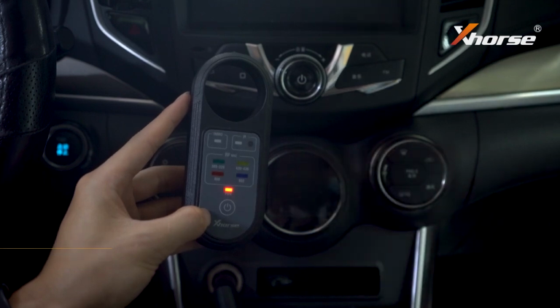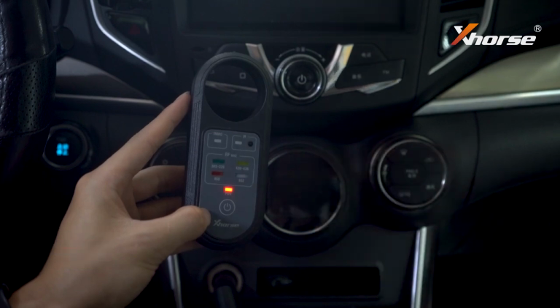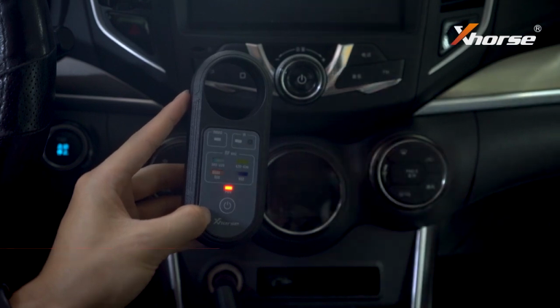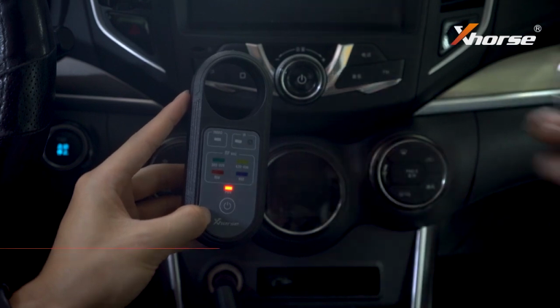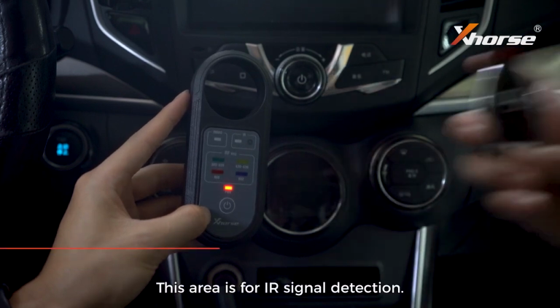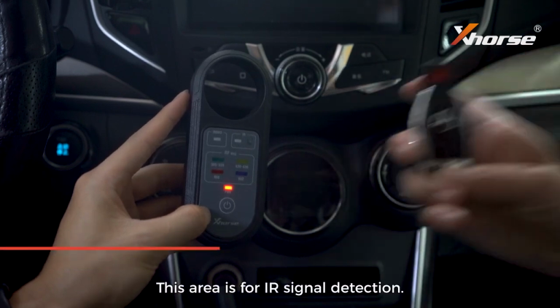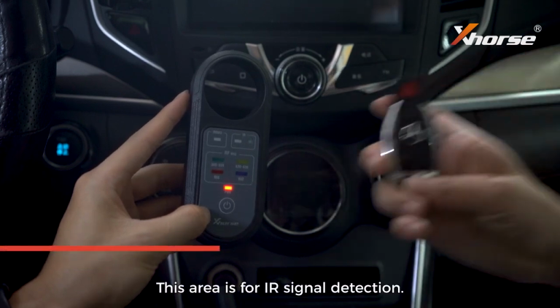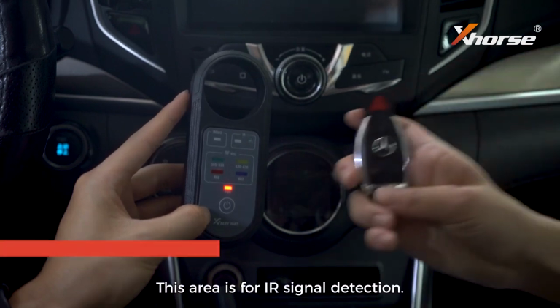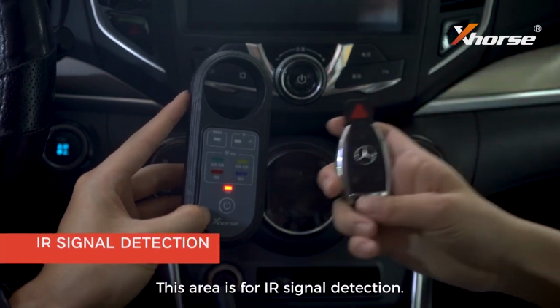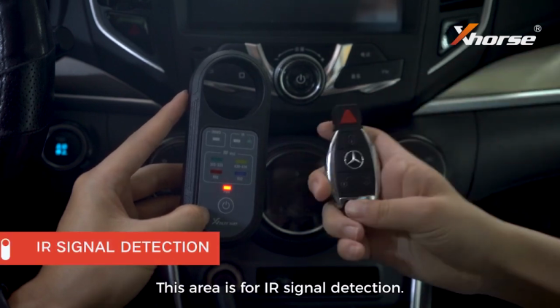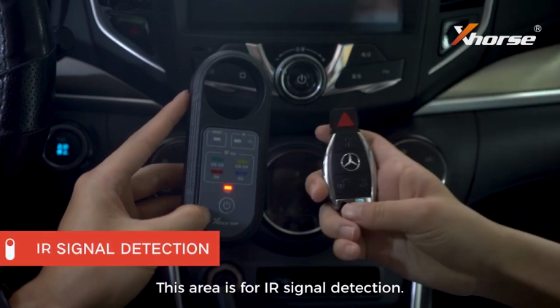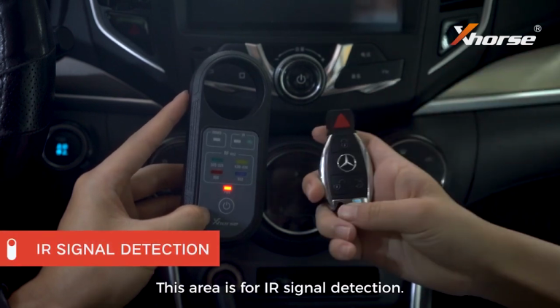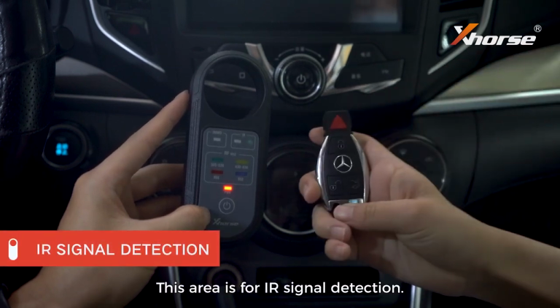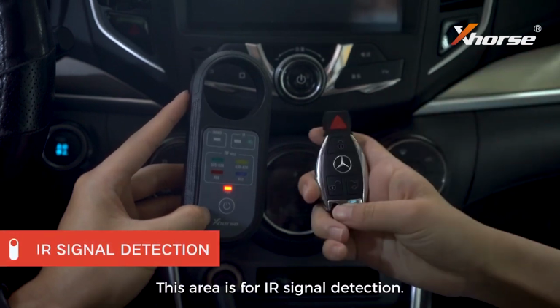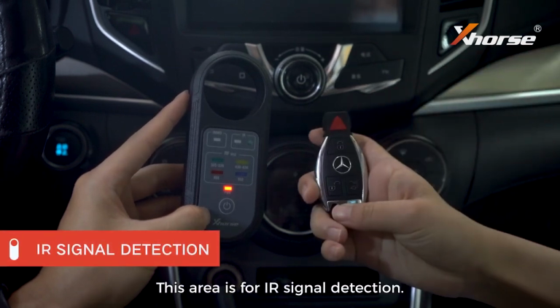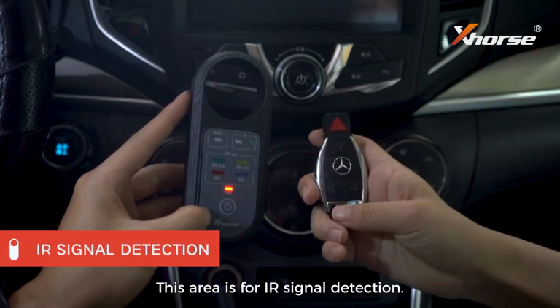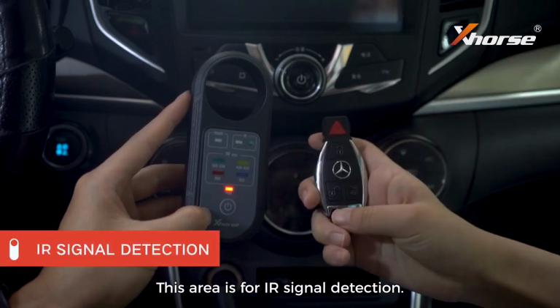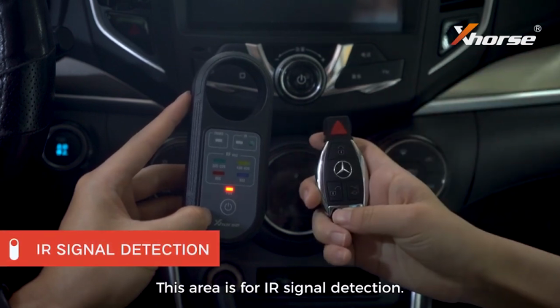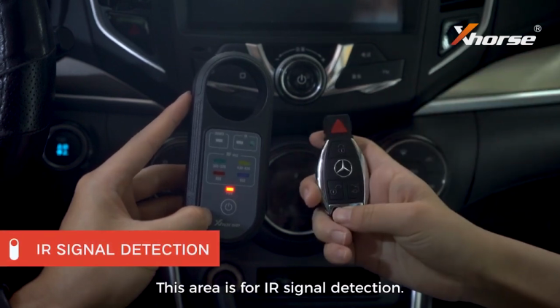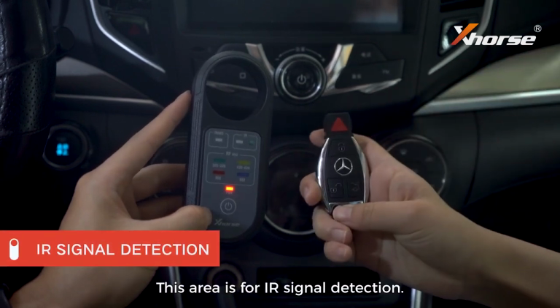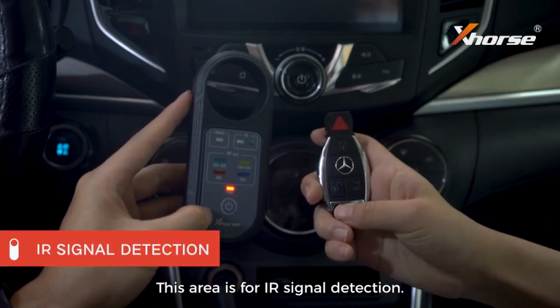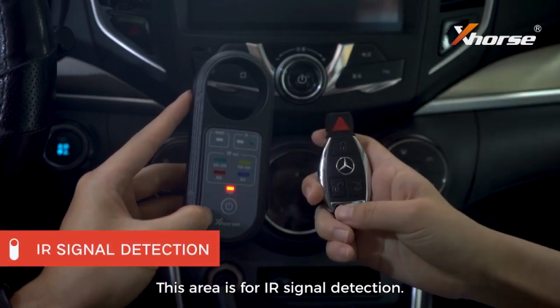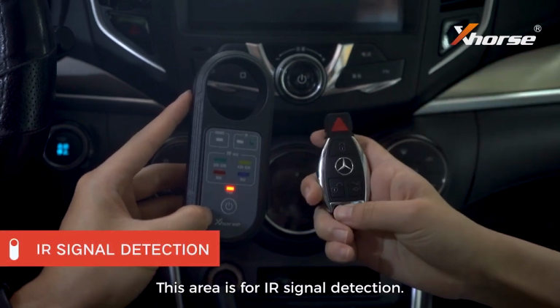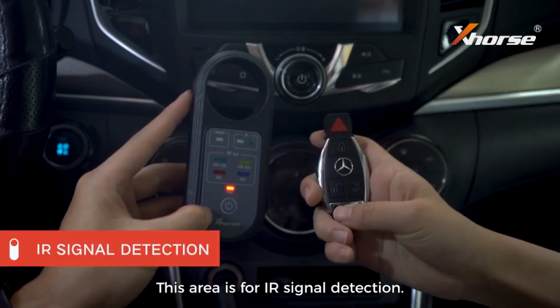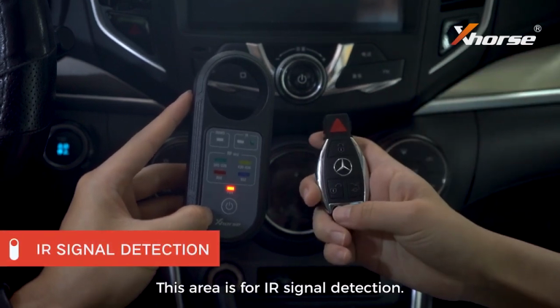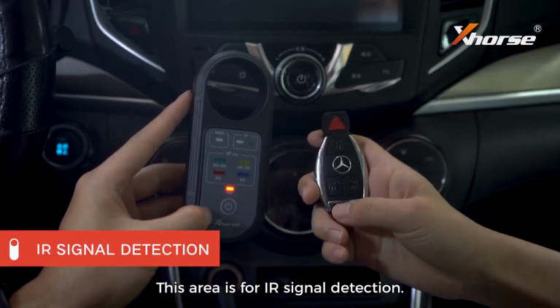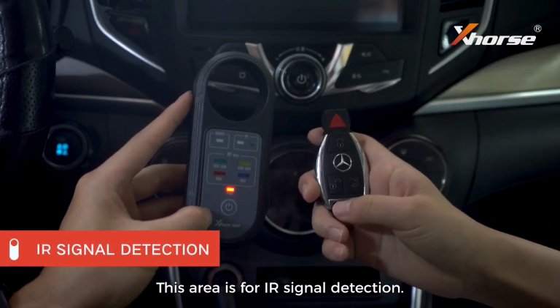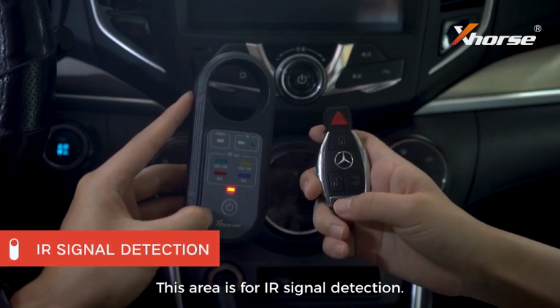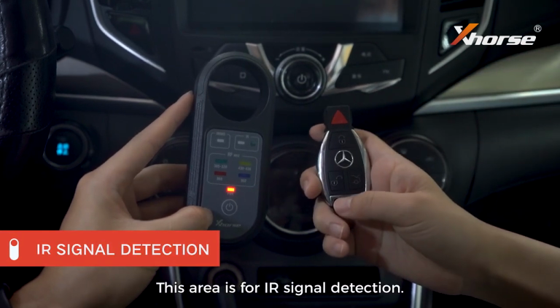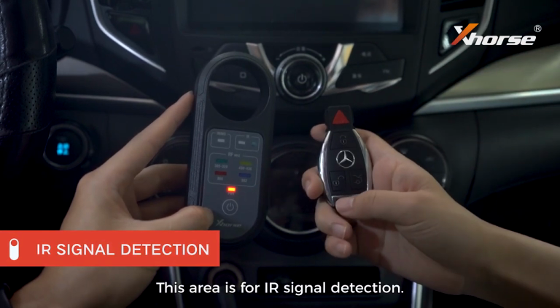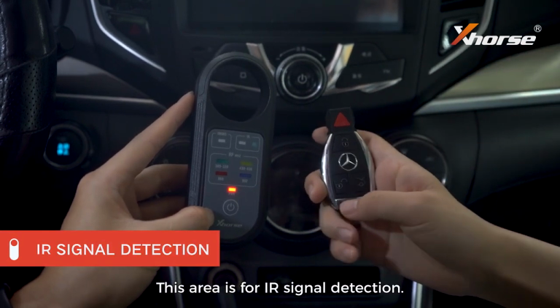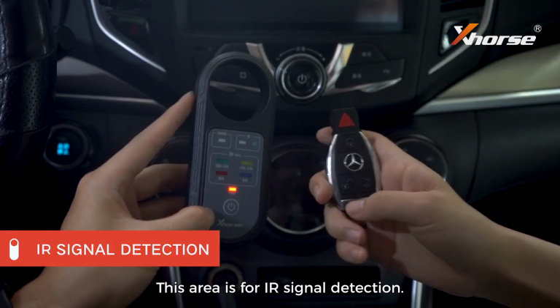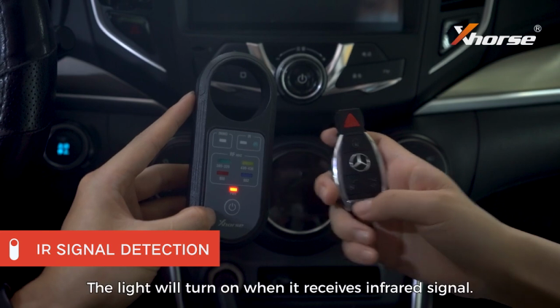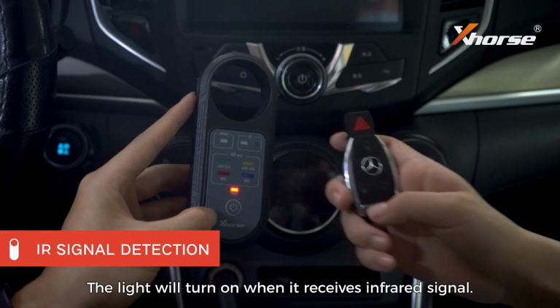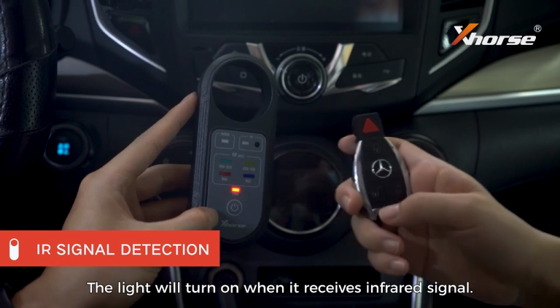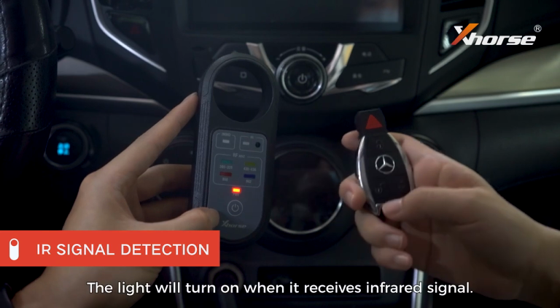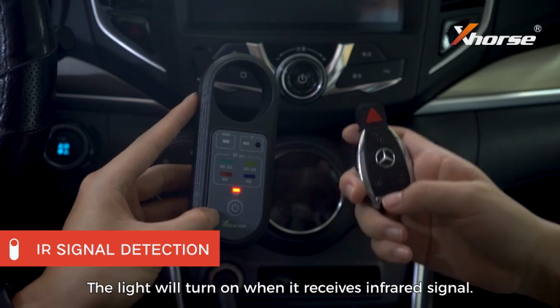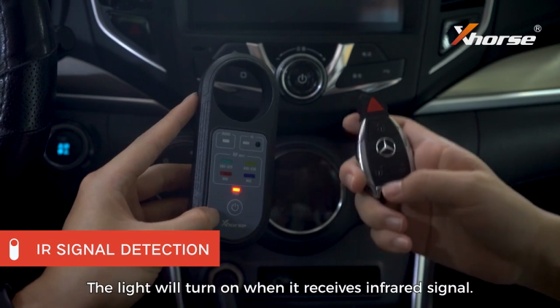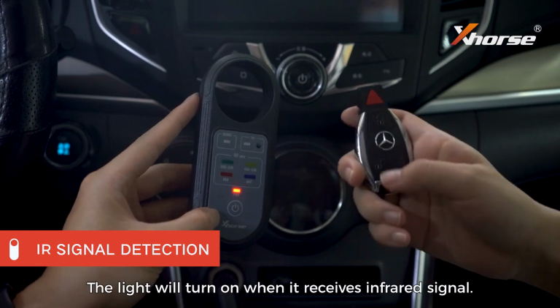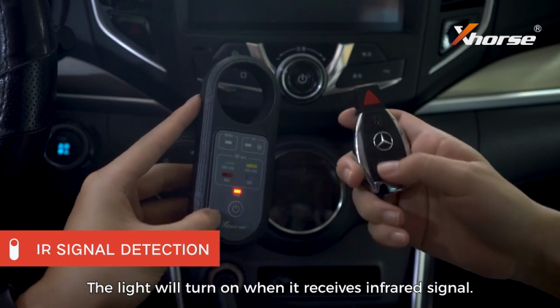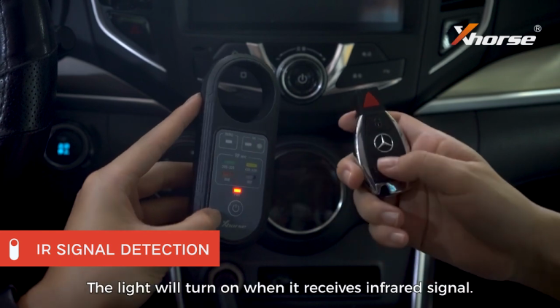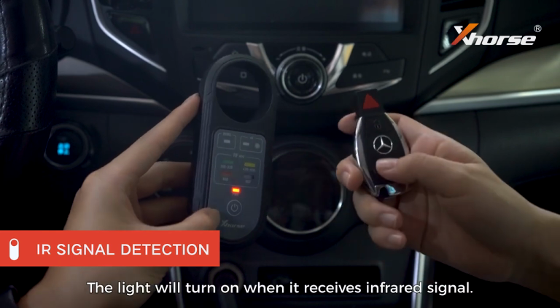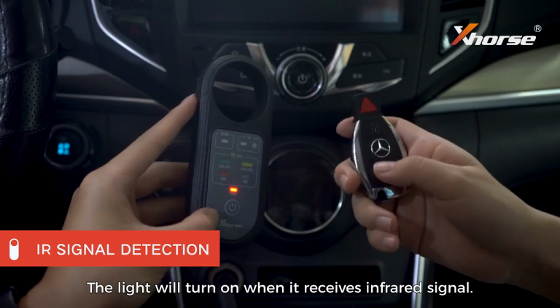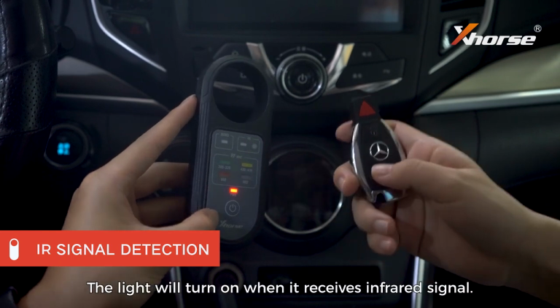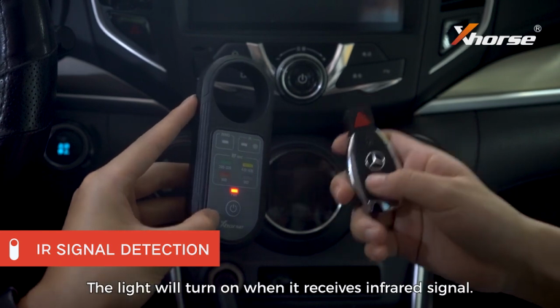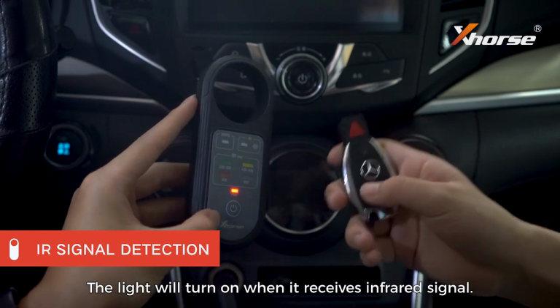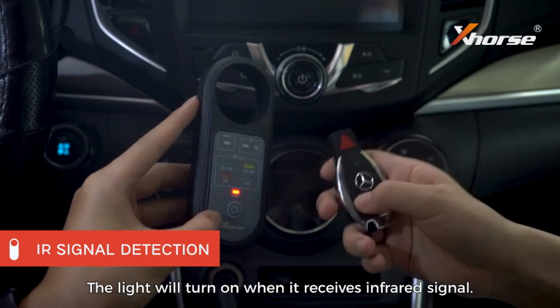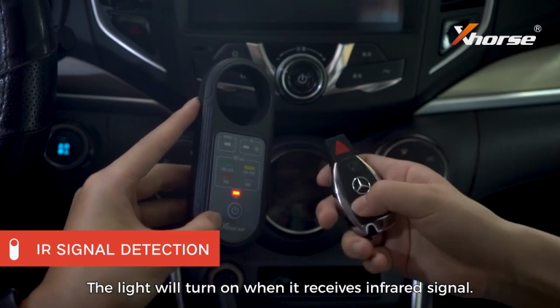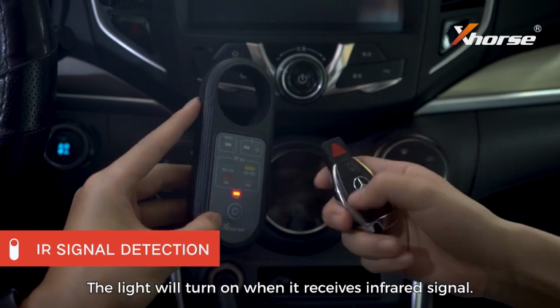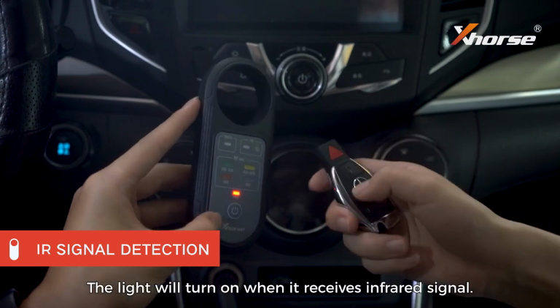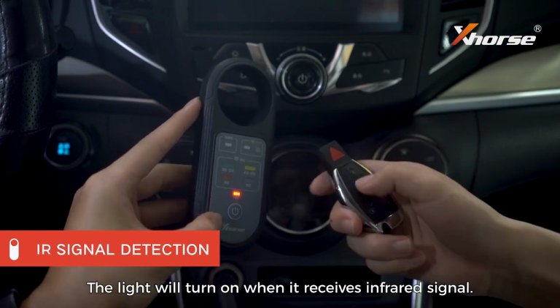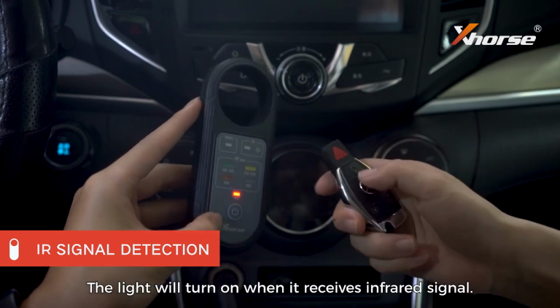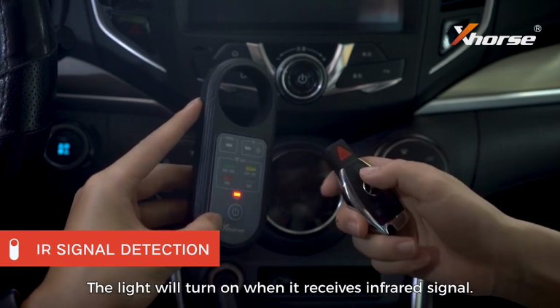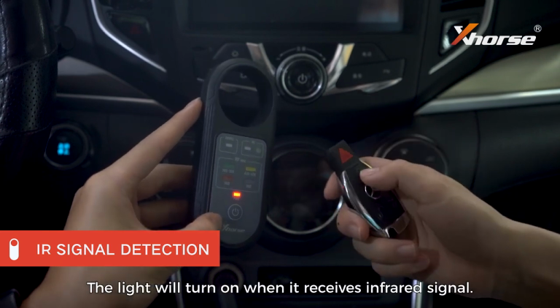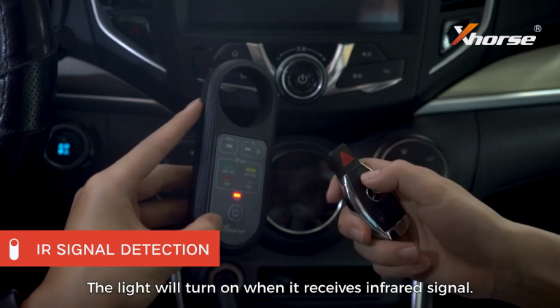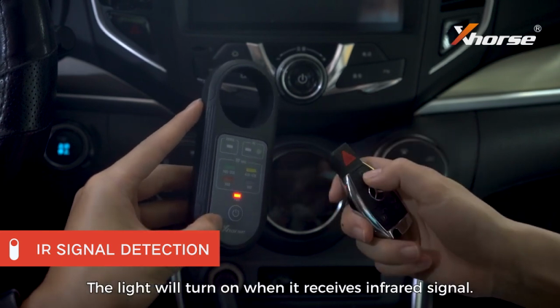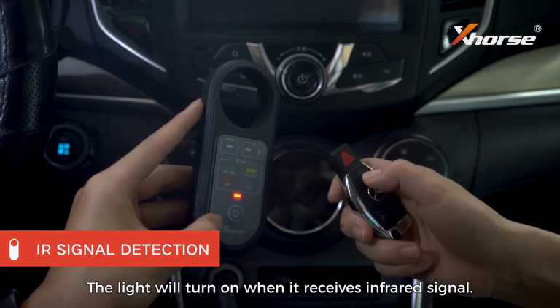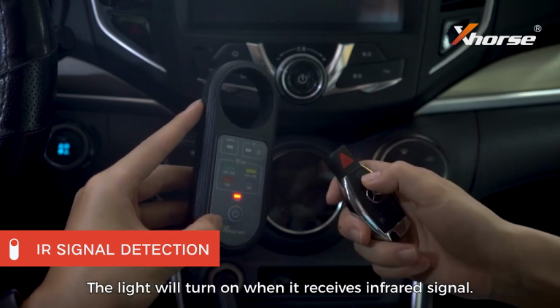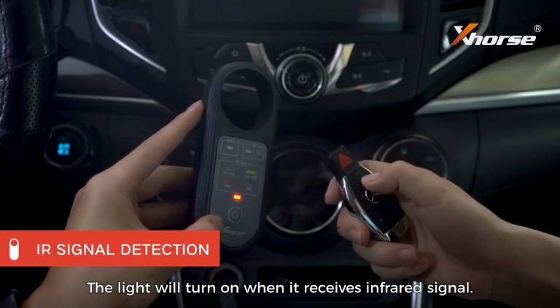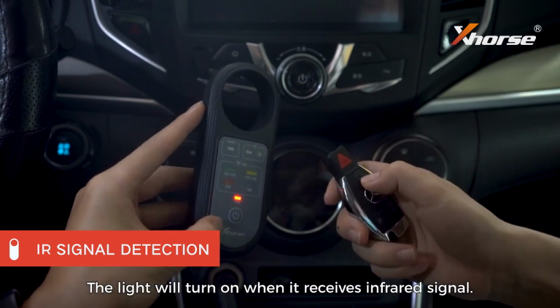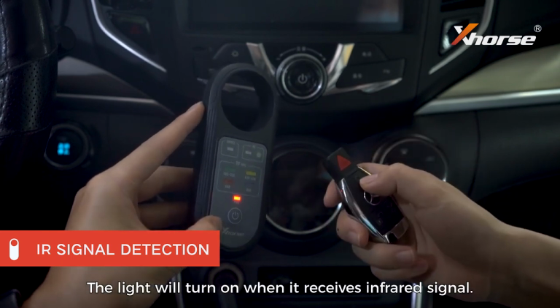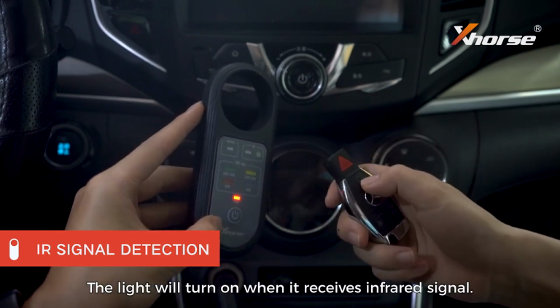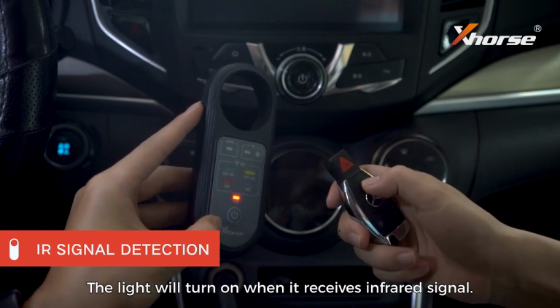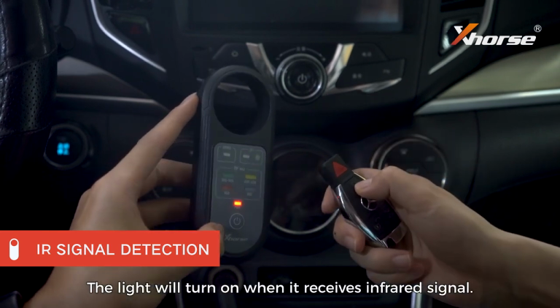This area is for infrared signal detection. The light will turn on when it receives an infrared signal.